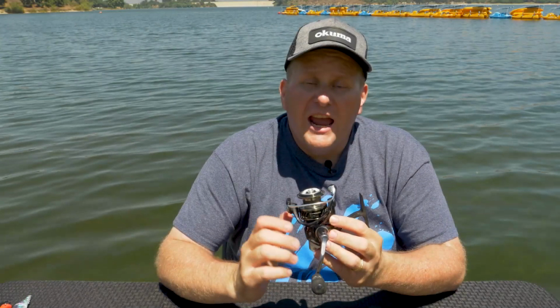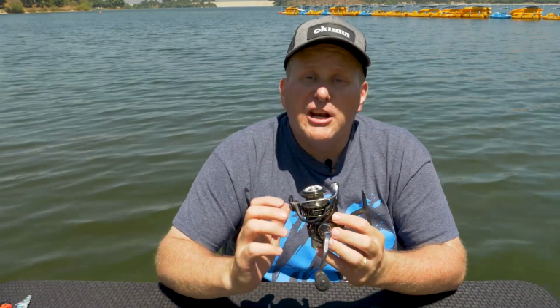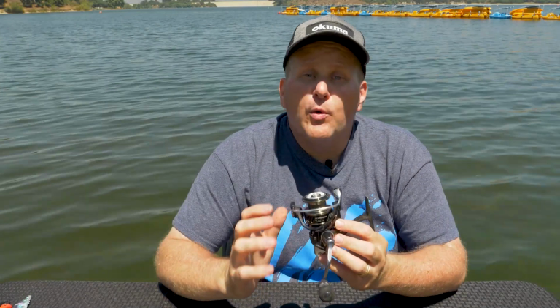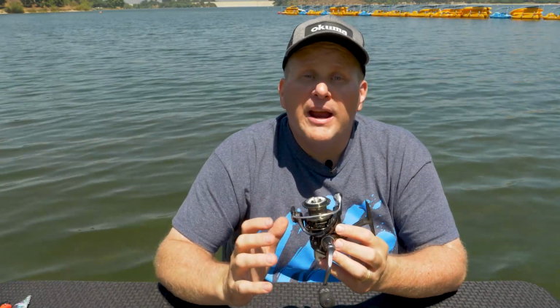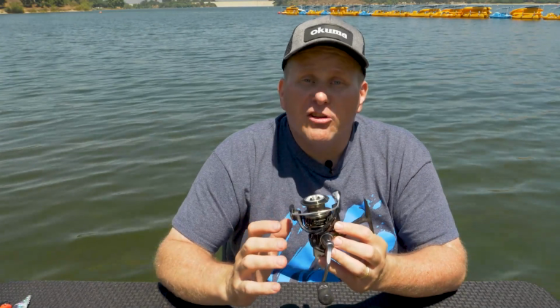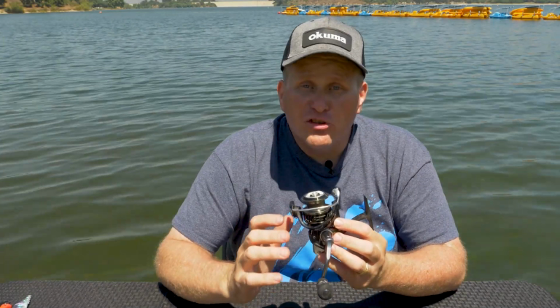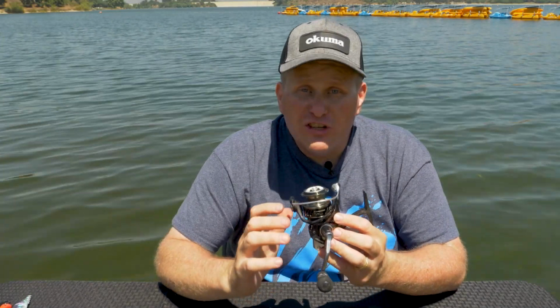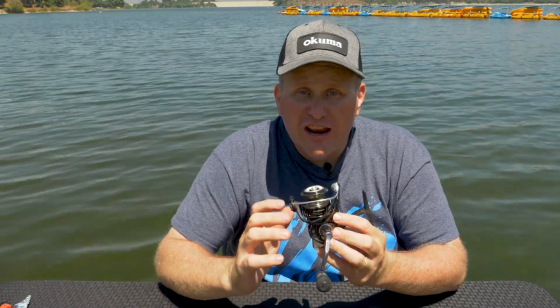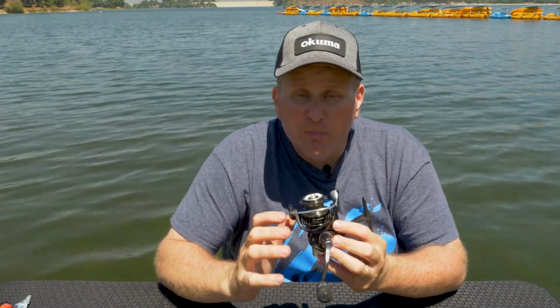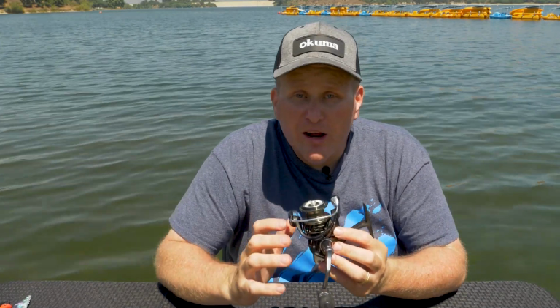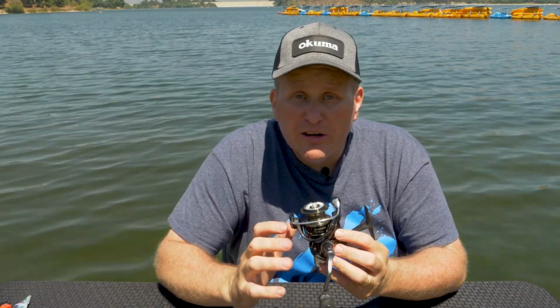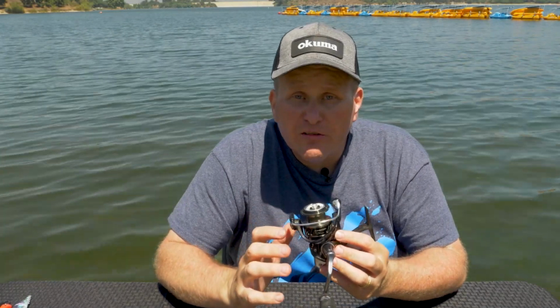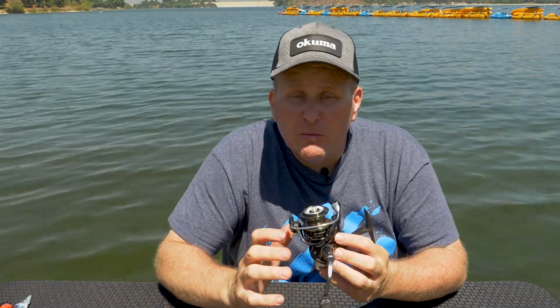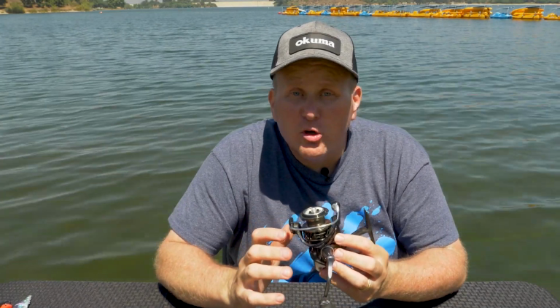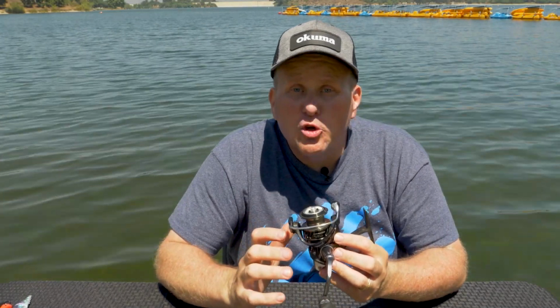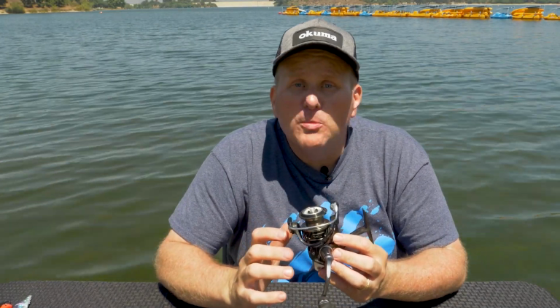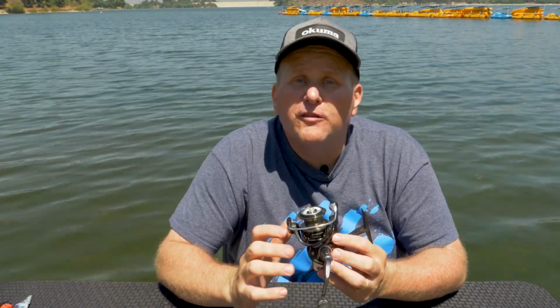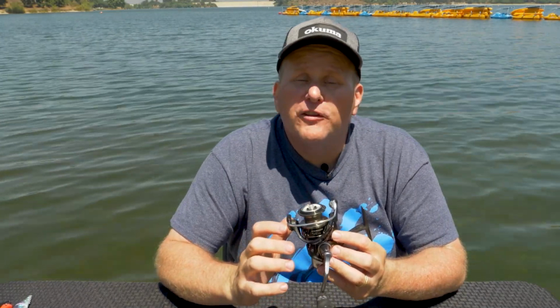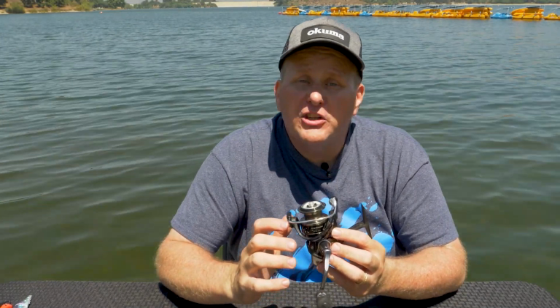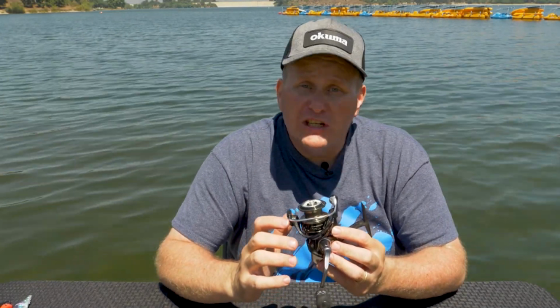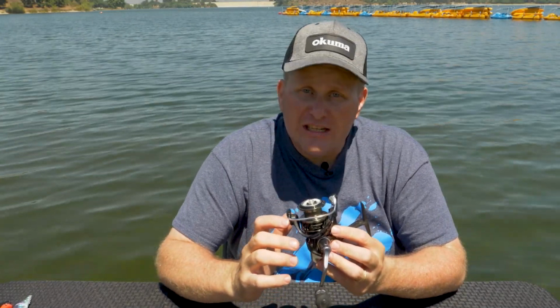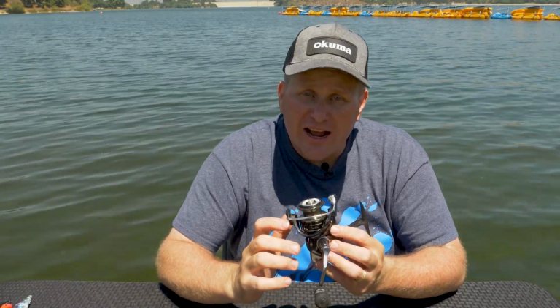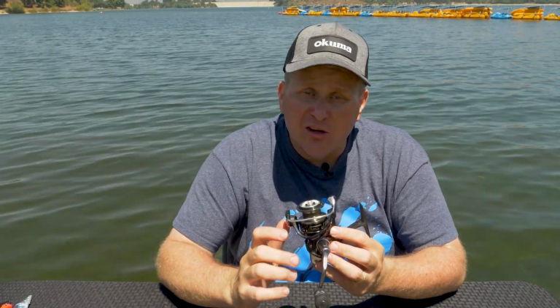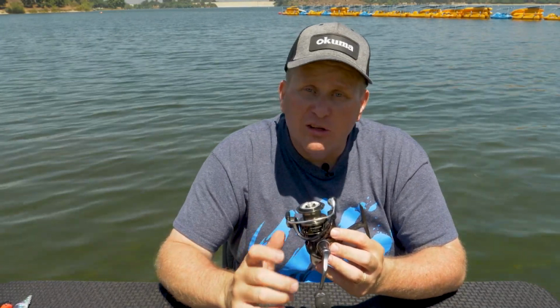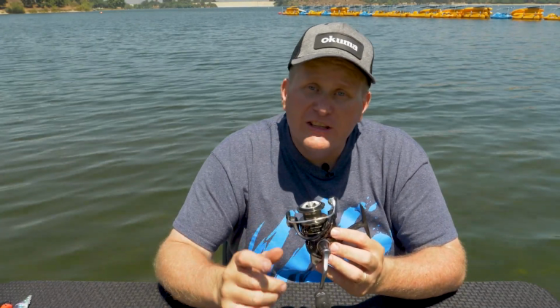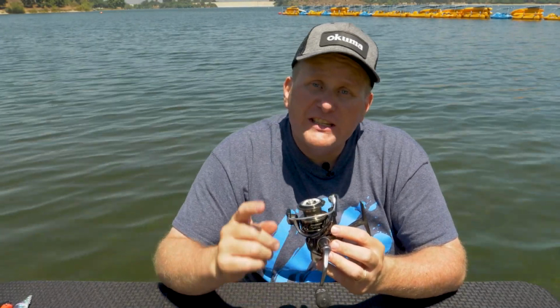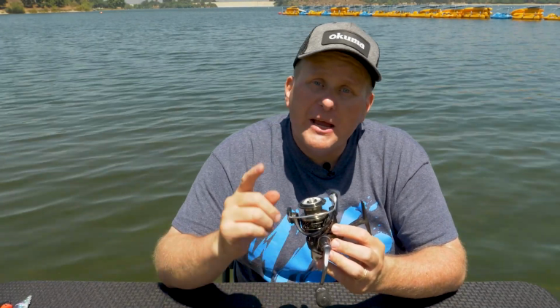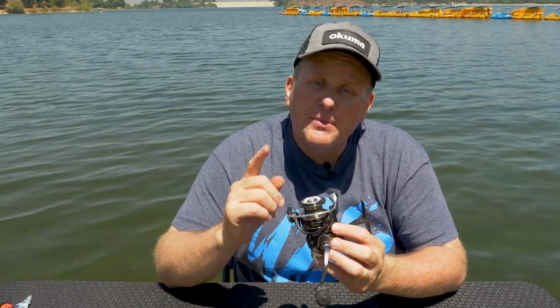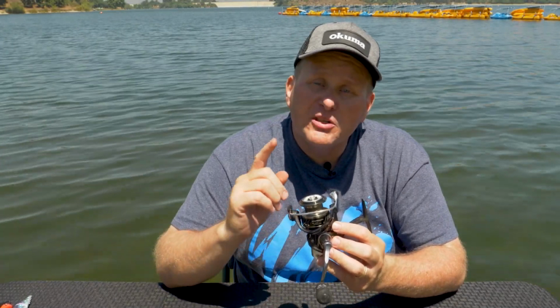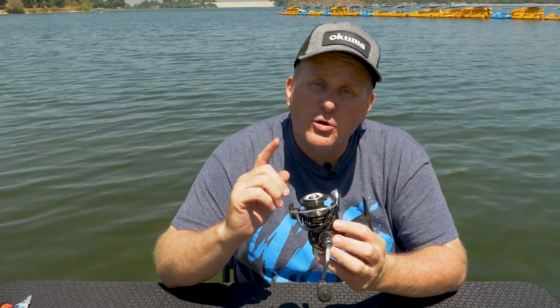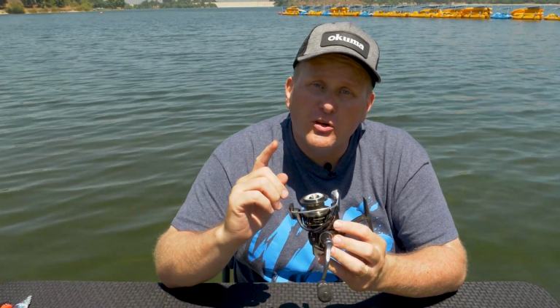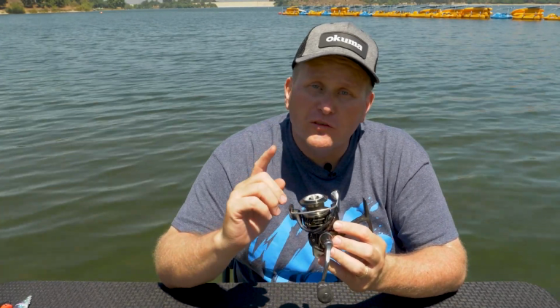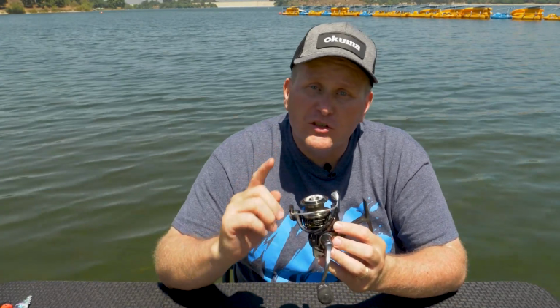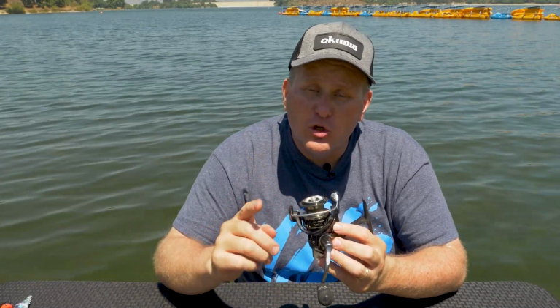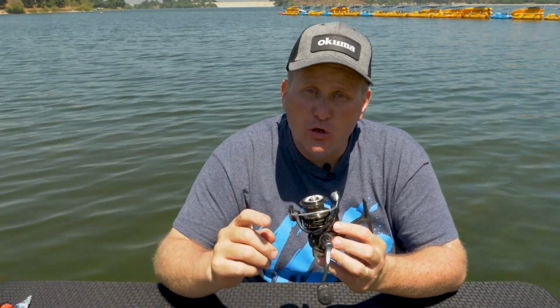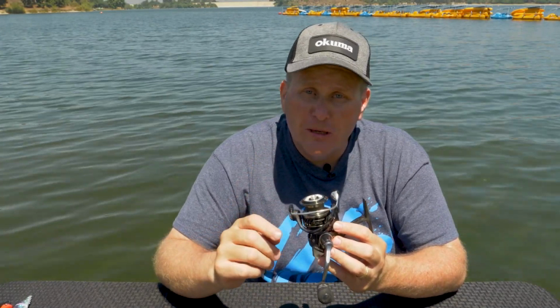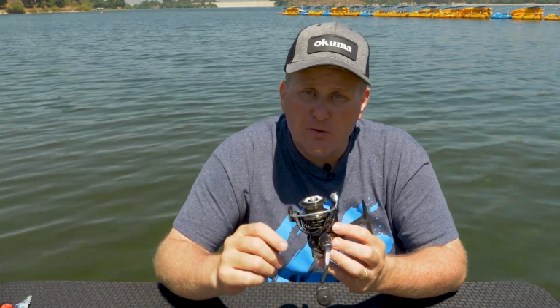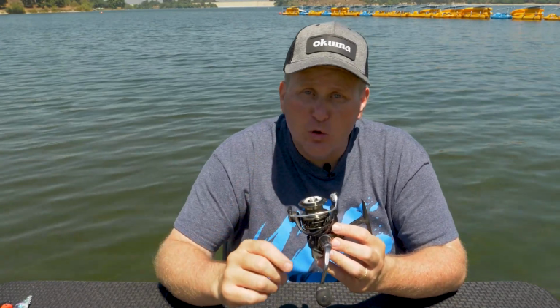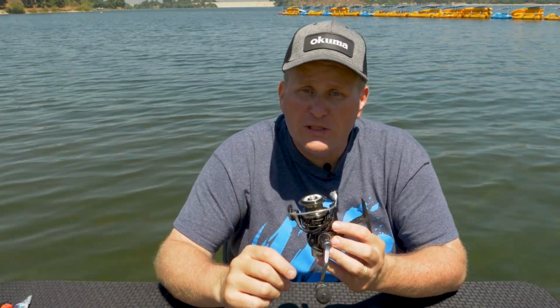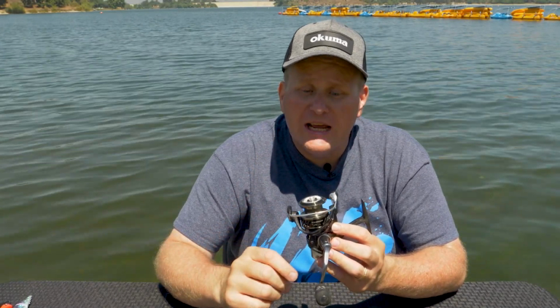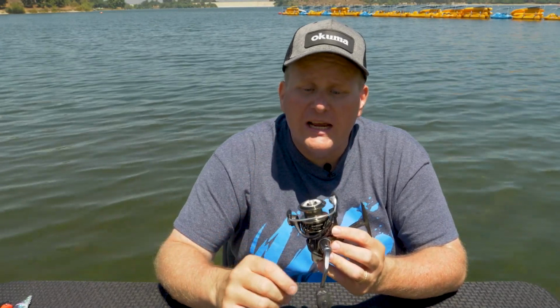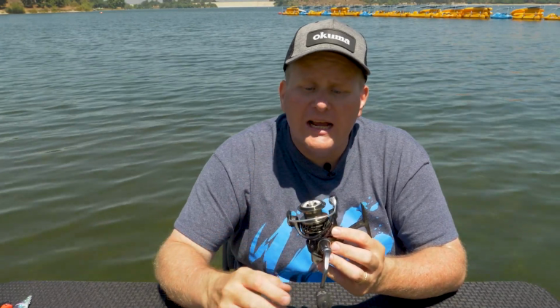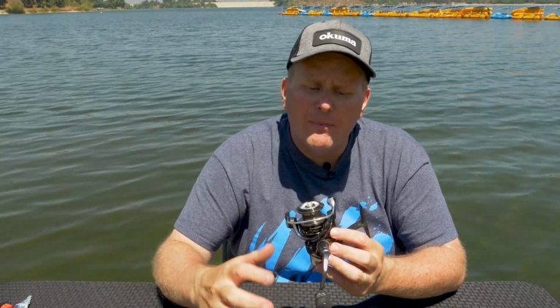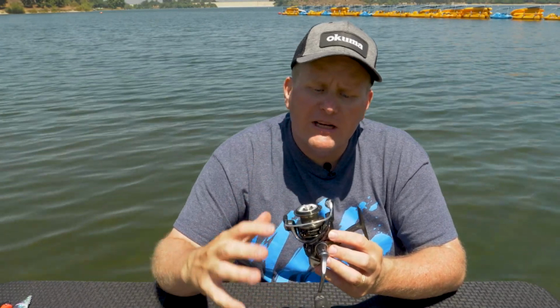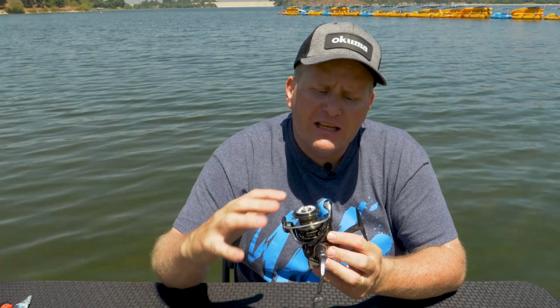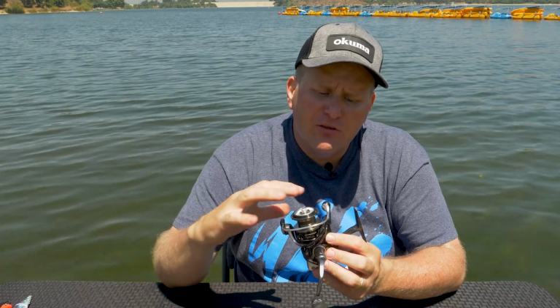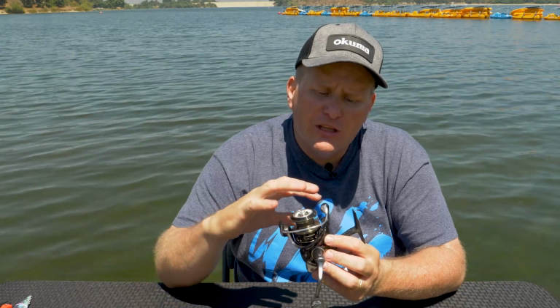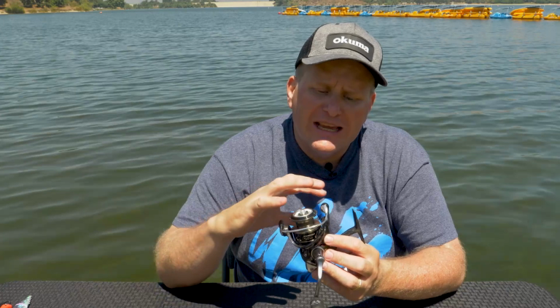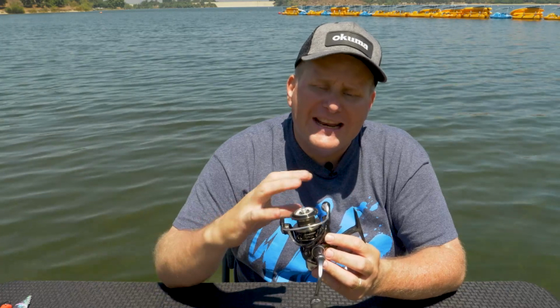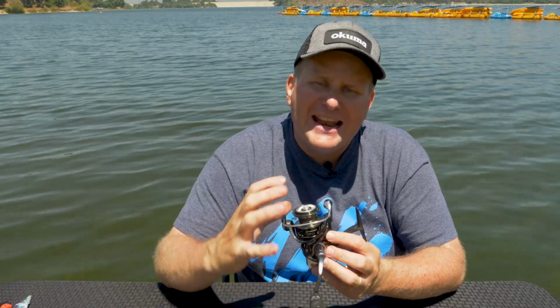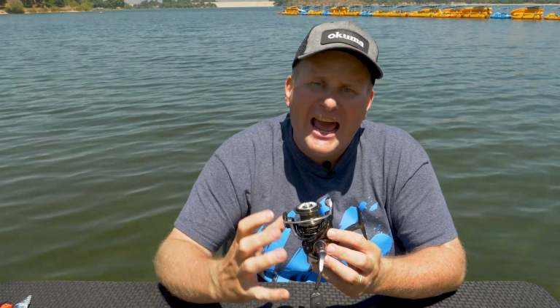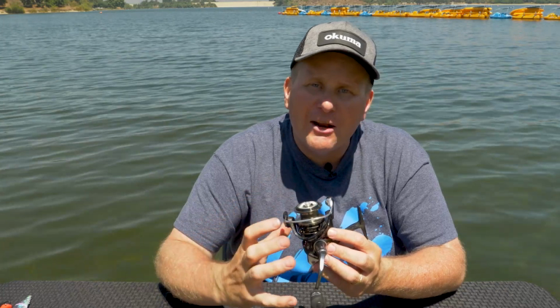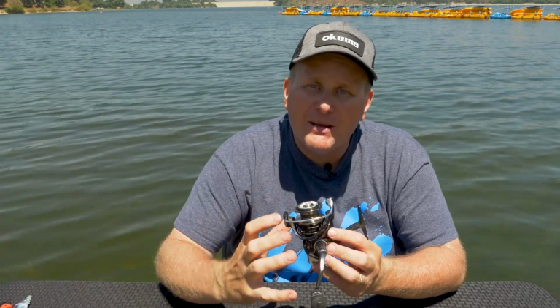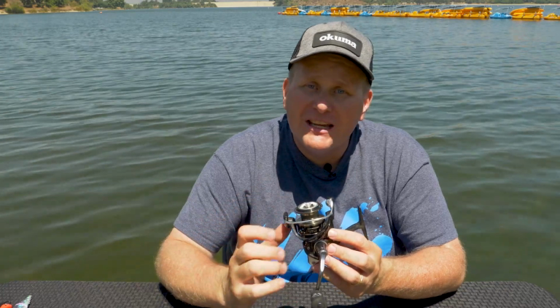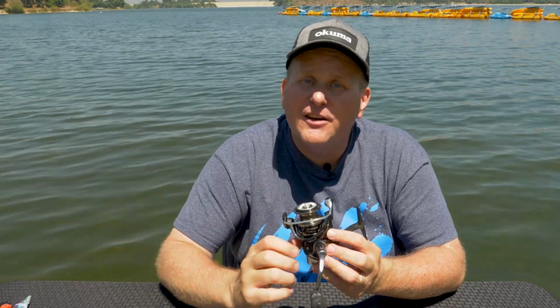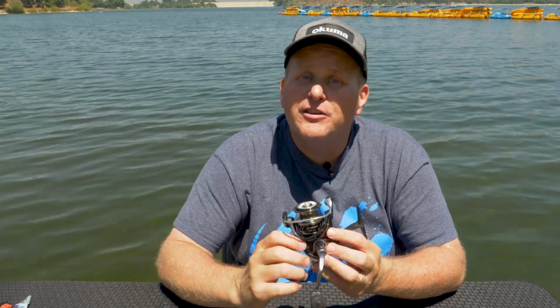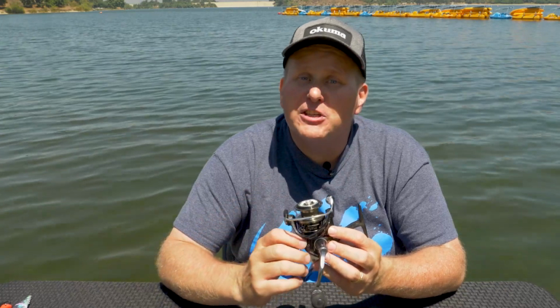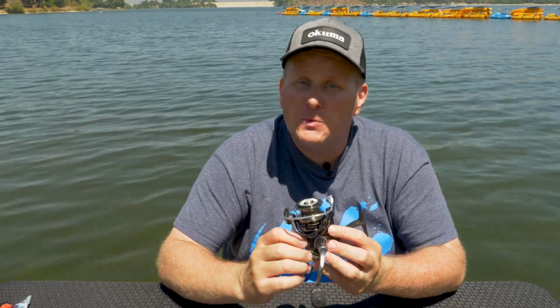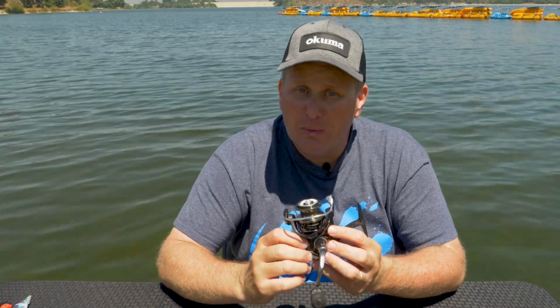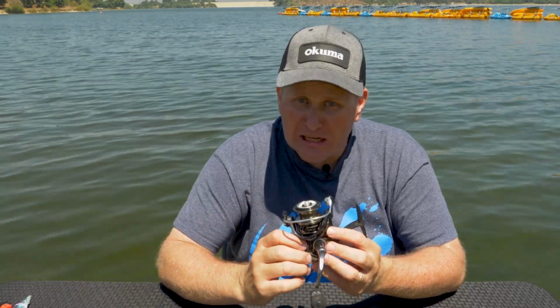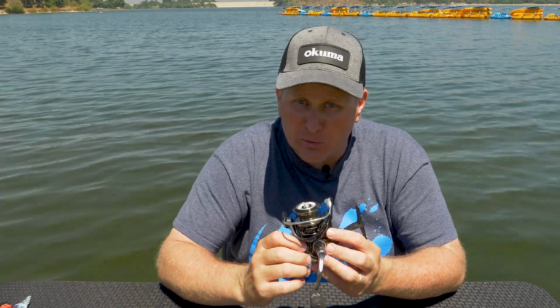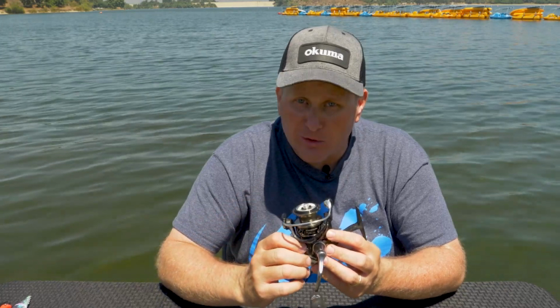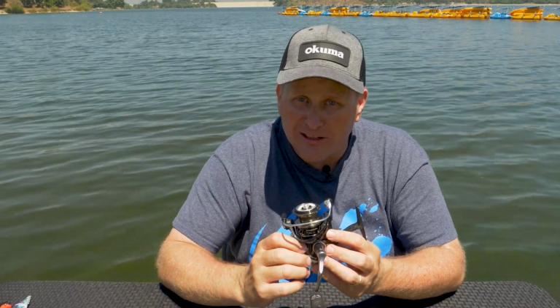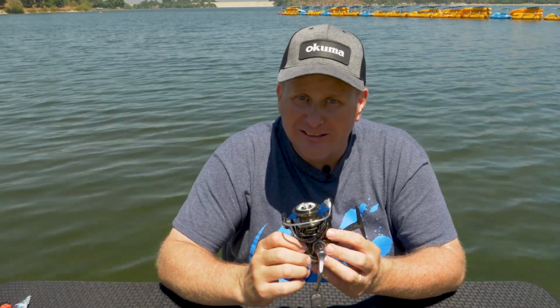Hey new anglers, Dave Brown here from Okuma Fishing Tackle. In this episode of Tune Up Tuesday, I'm going to give you the anatomy of a spinning reel.